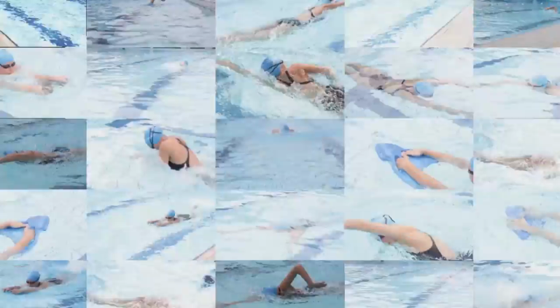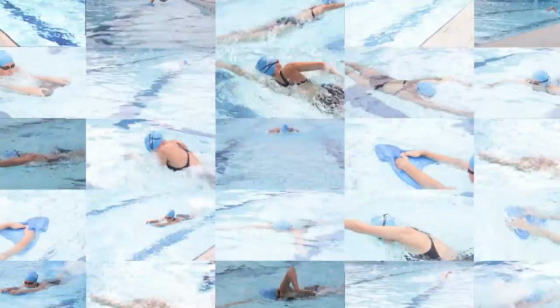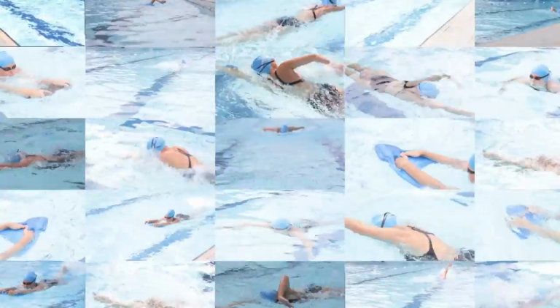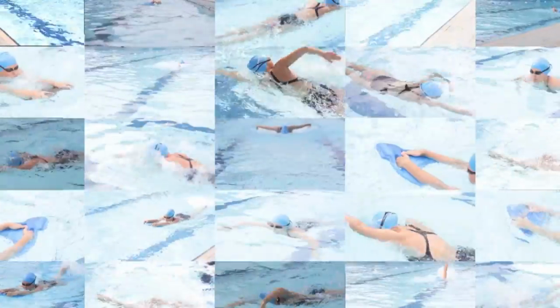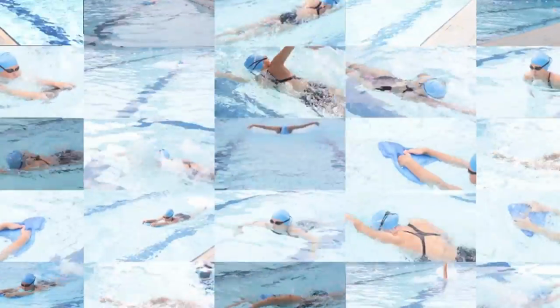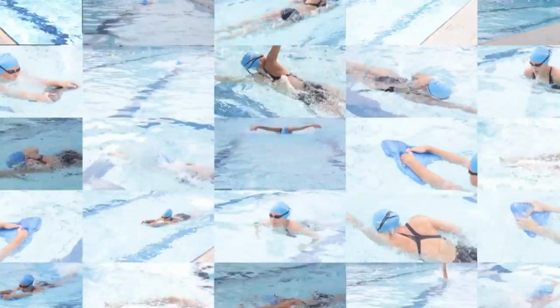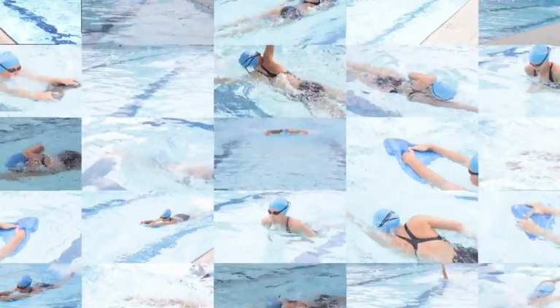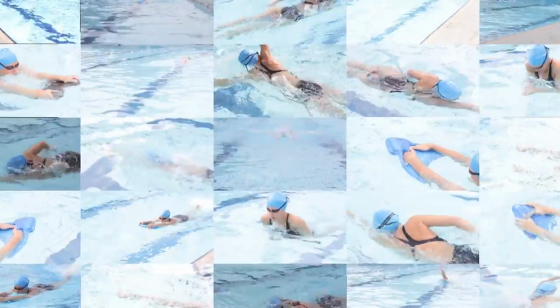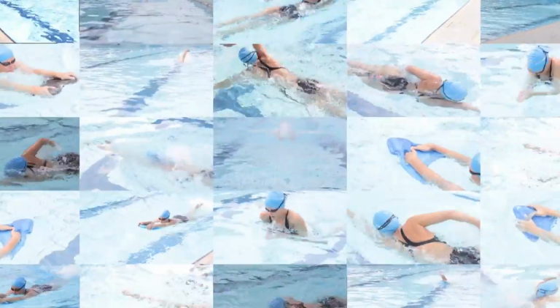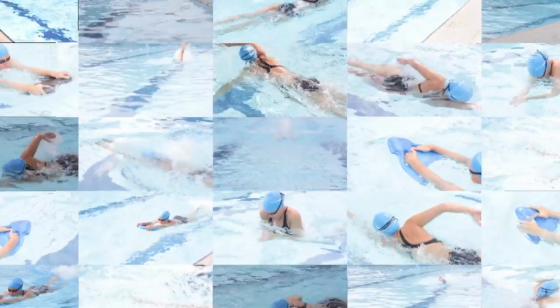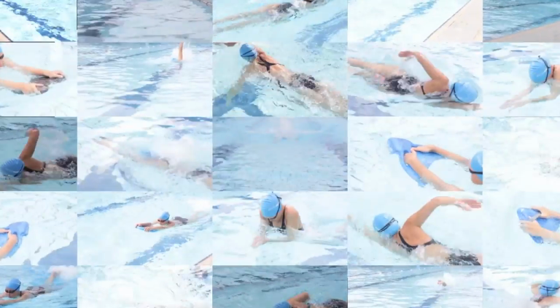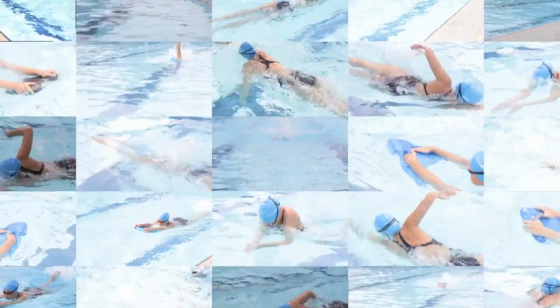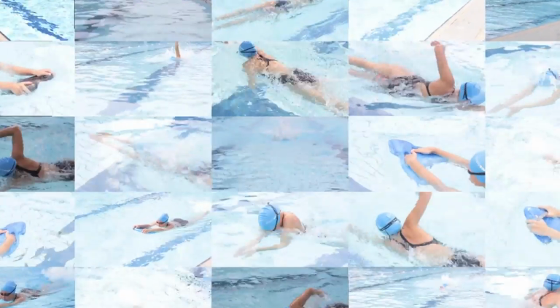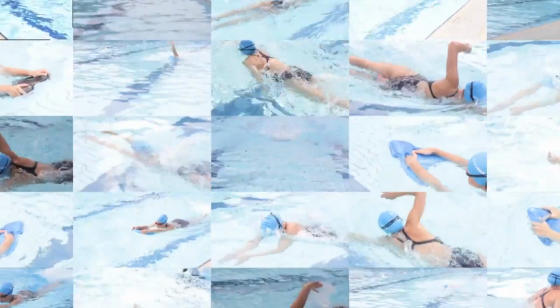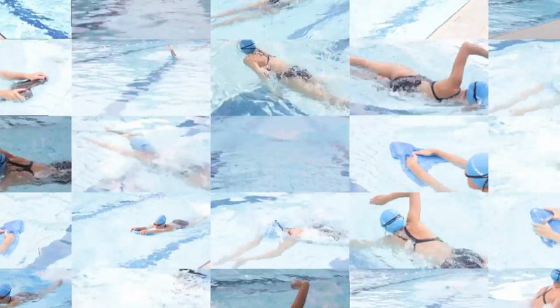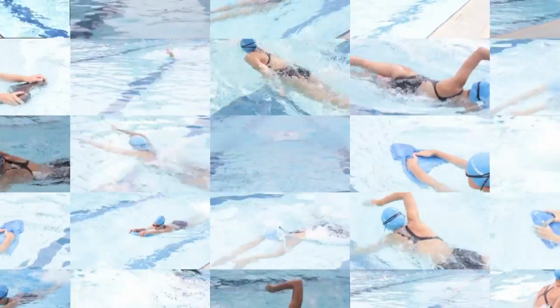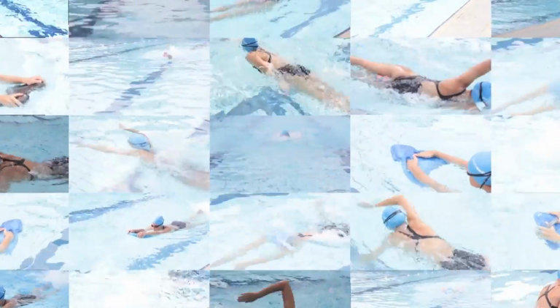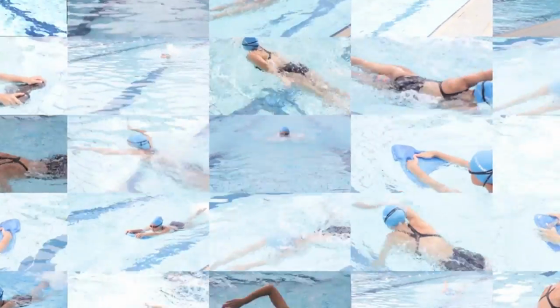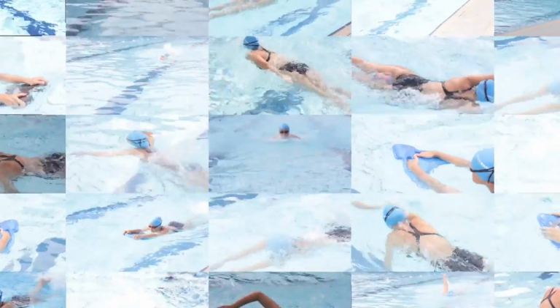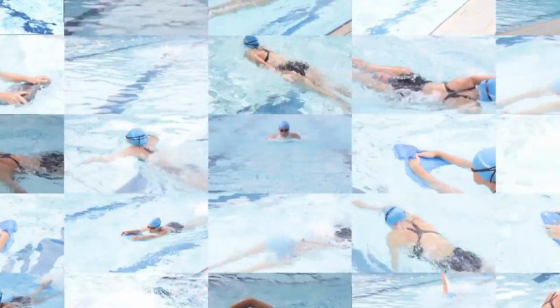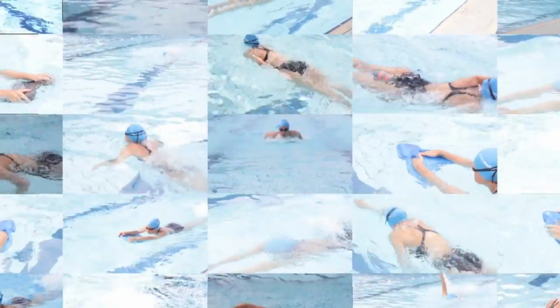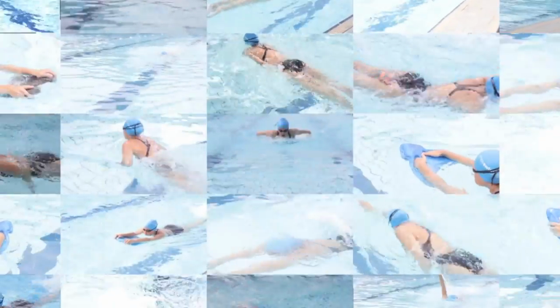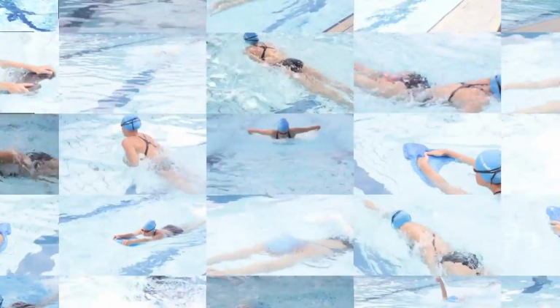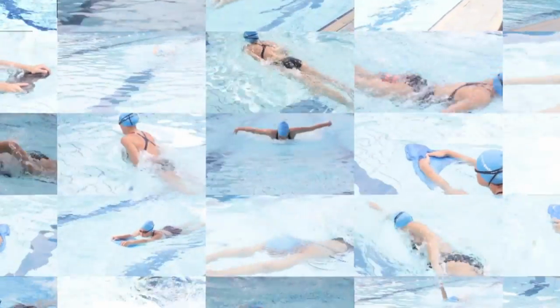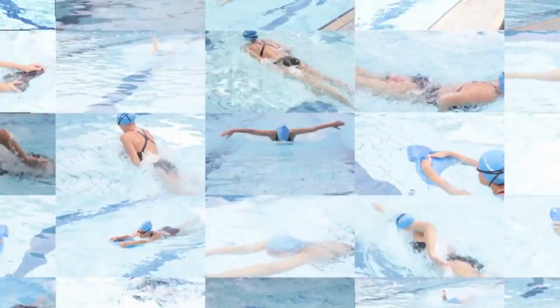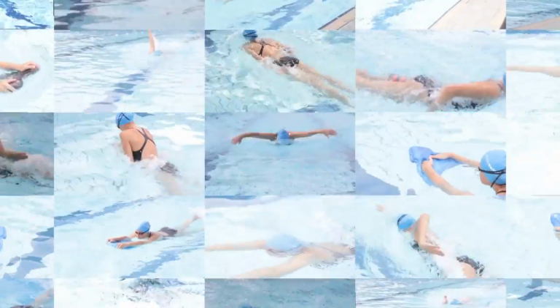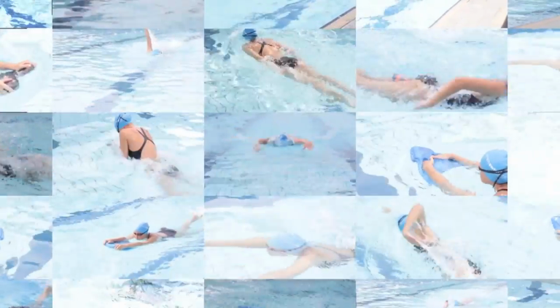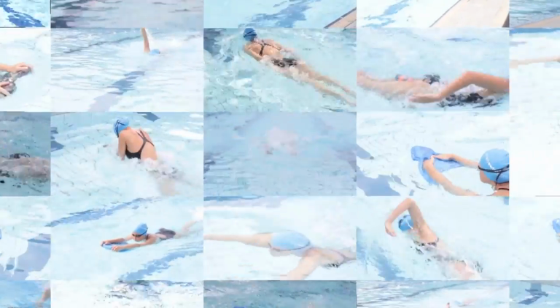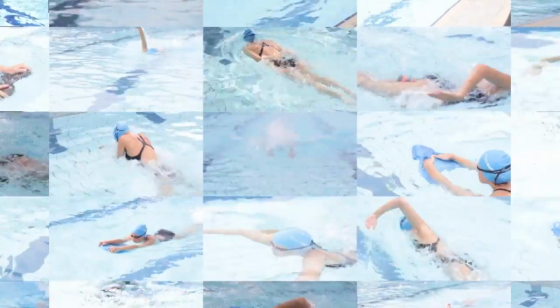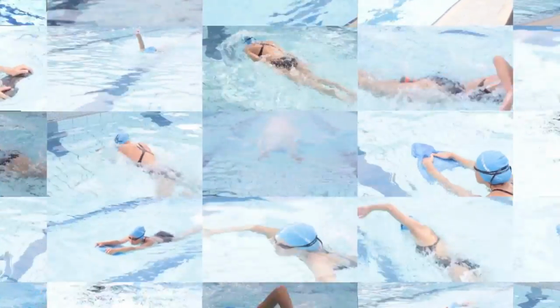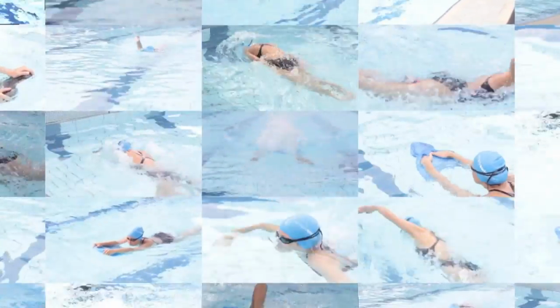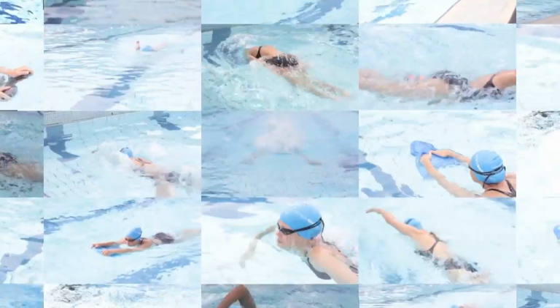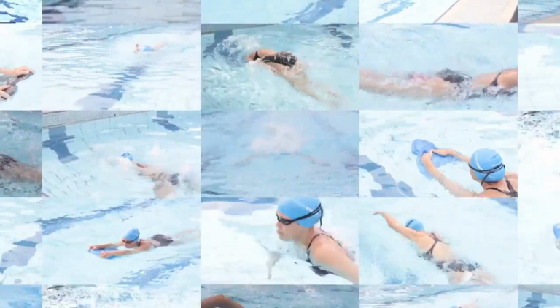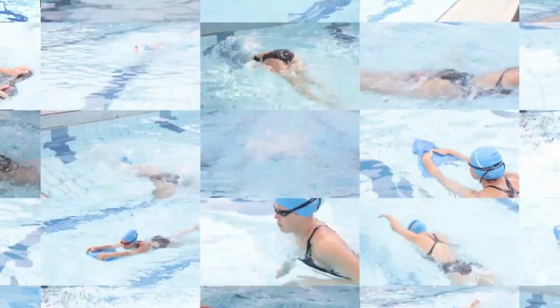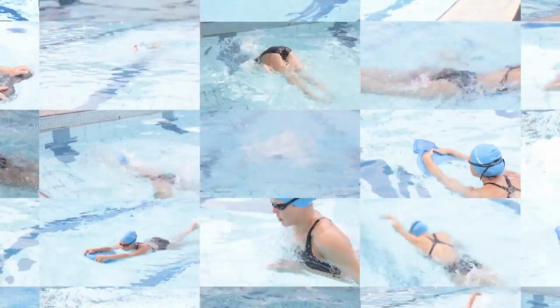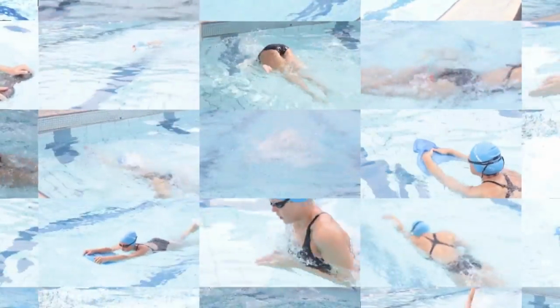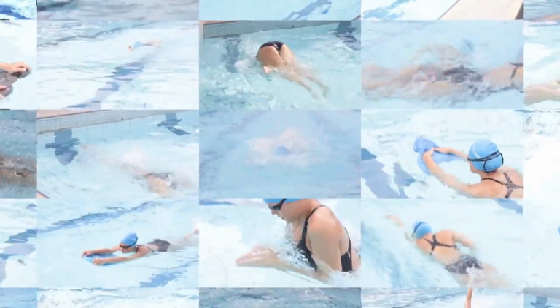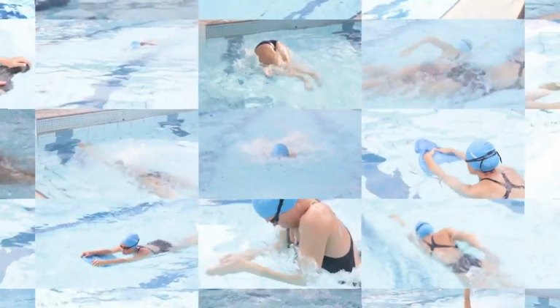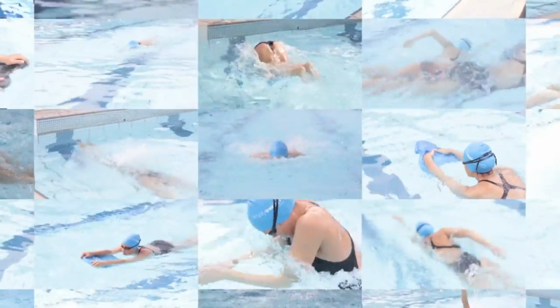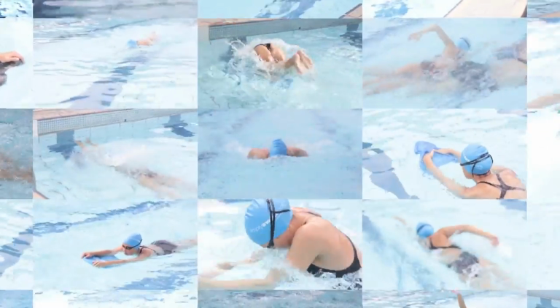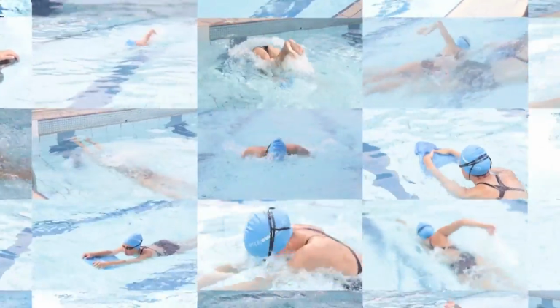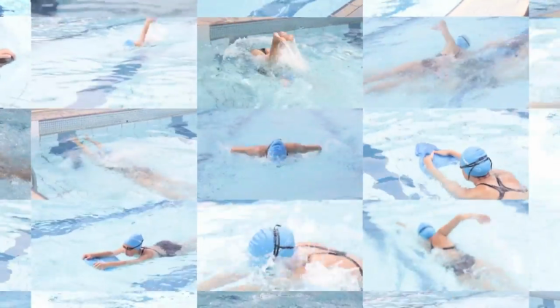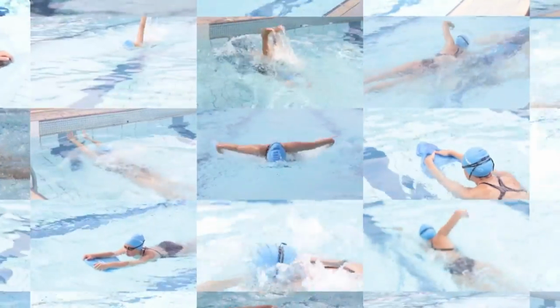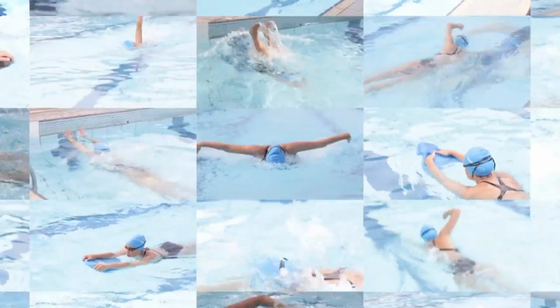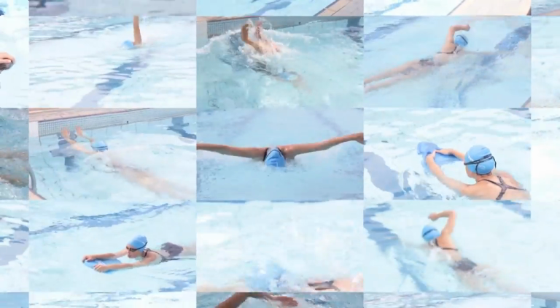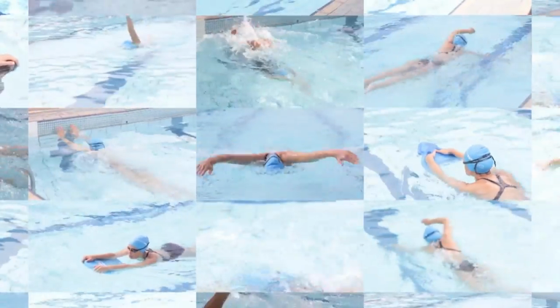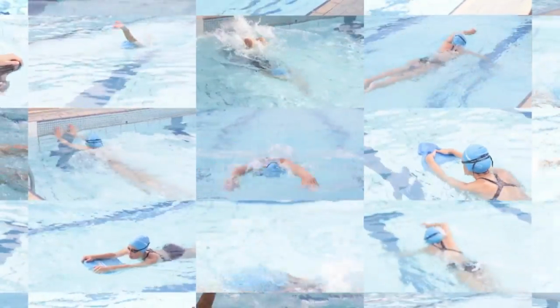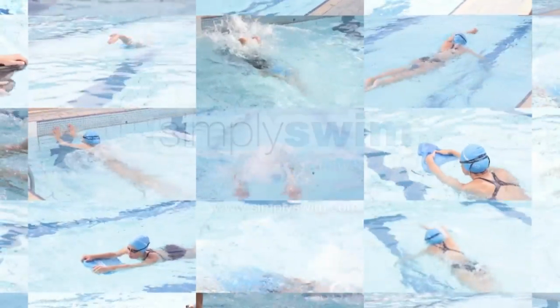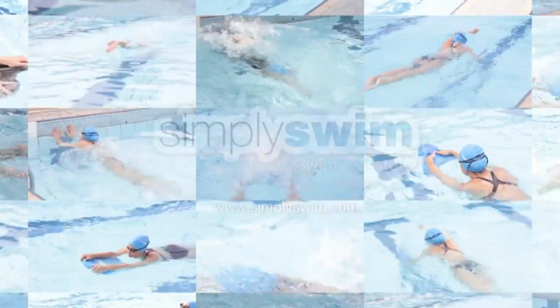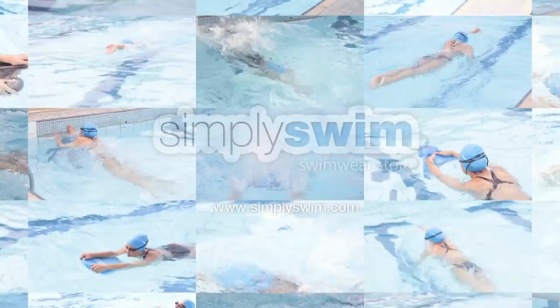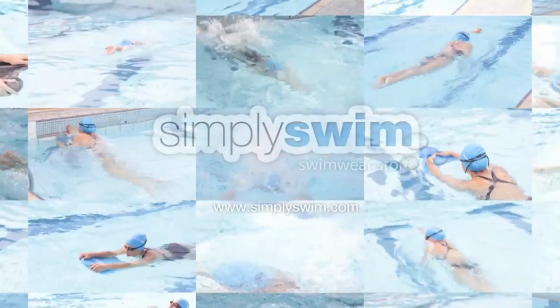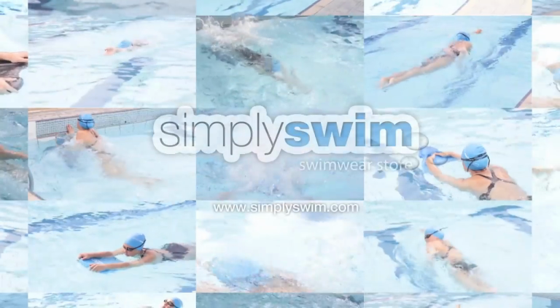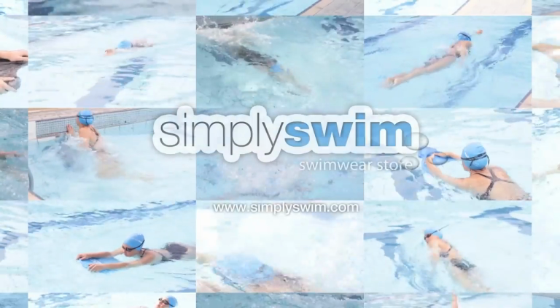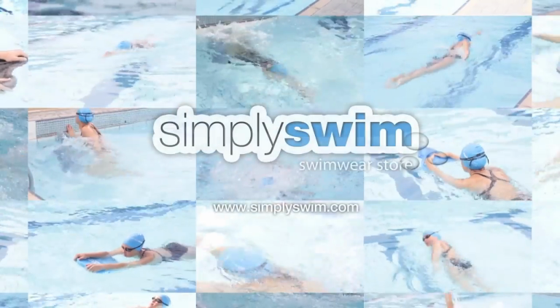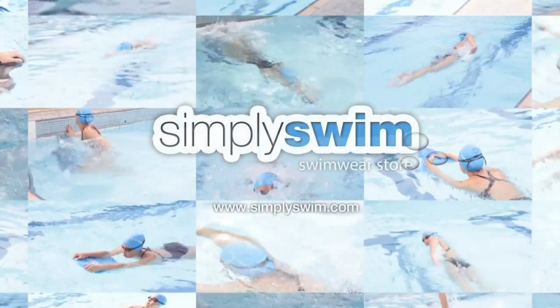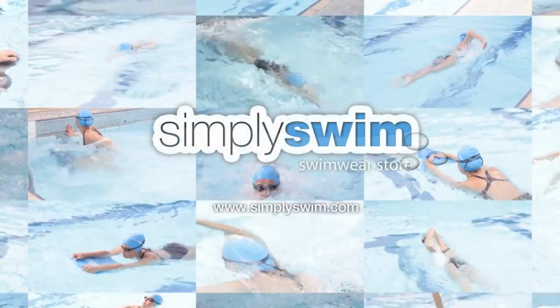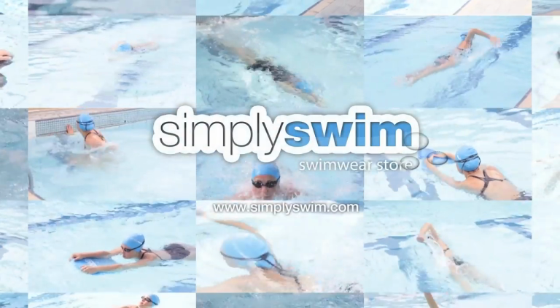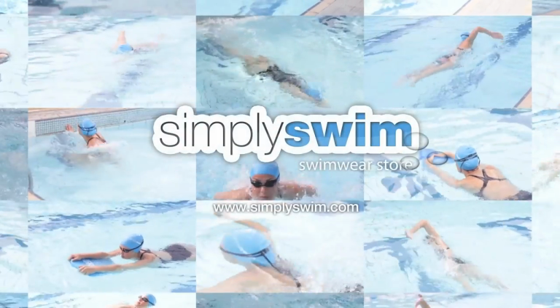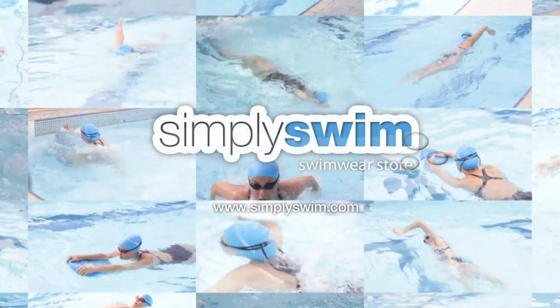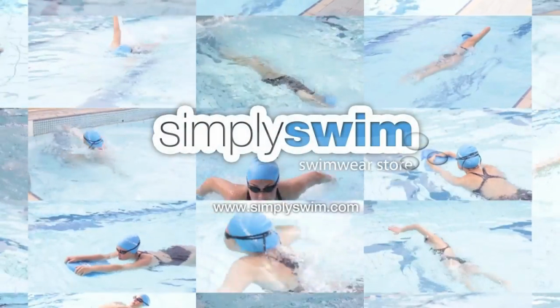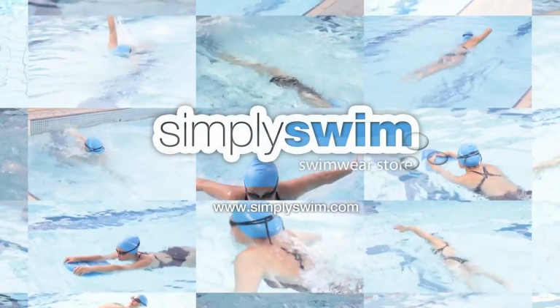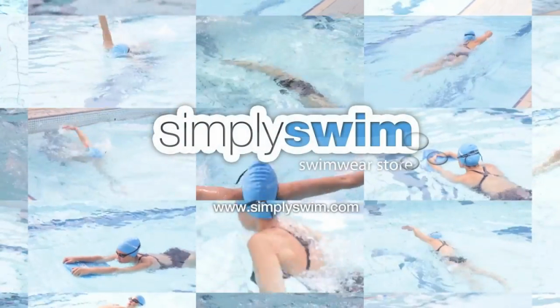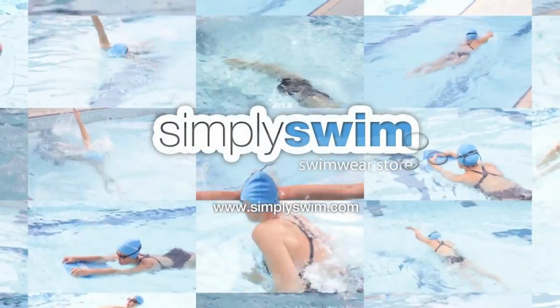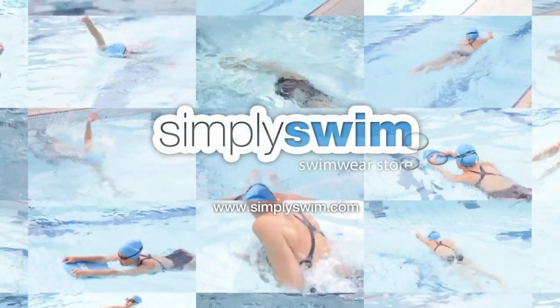That's learning to dive. Thanks for watching, and don't forget to check out our other advice videos and our online swim store at simplyswim.com.